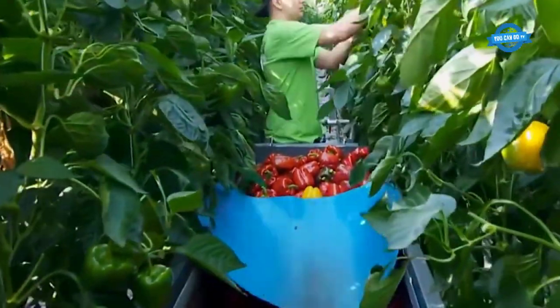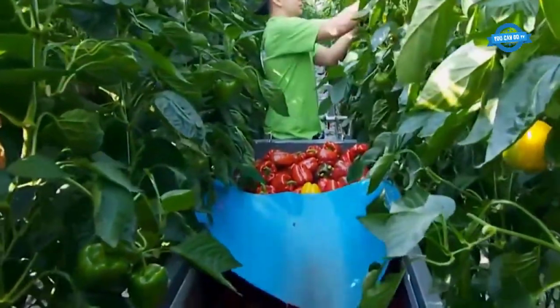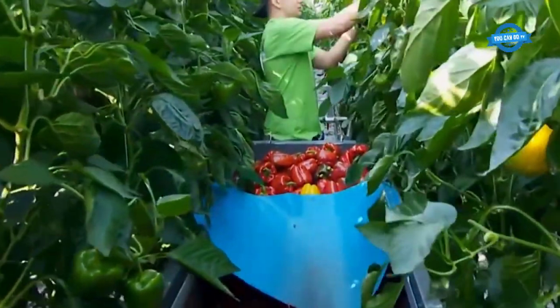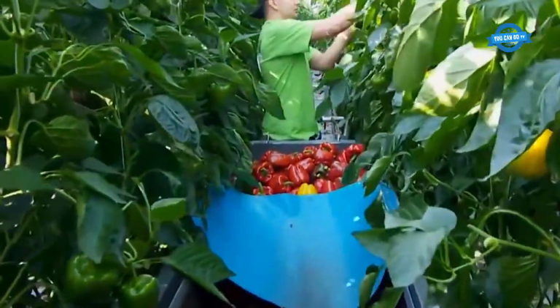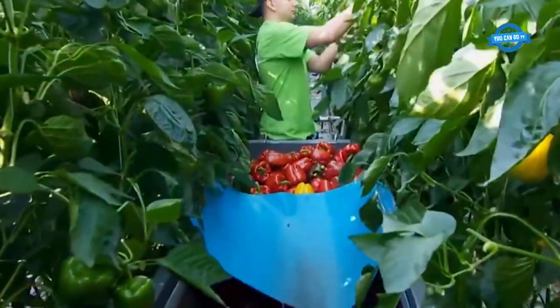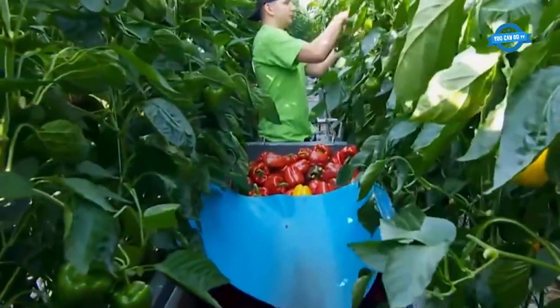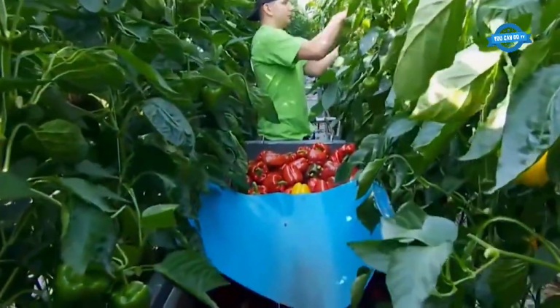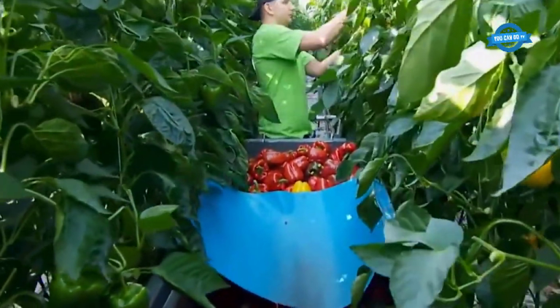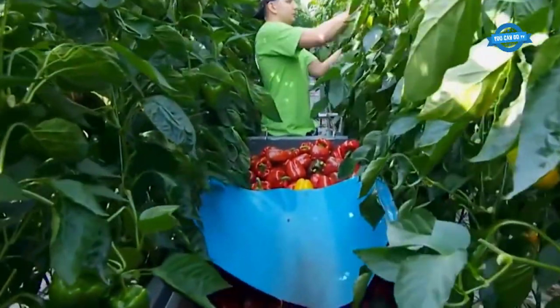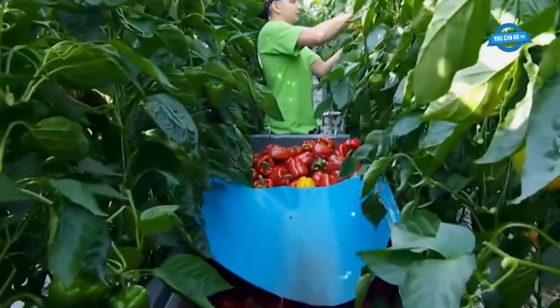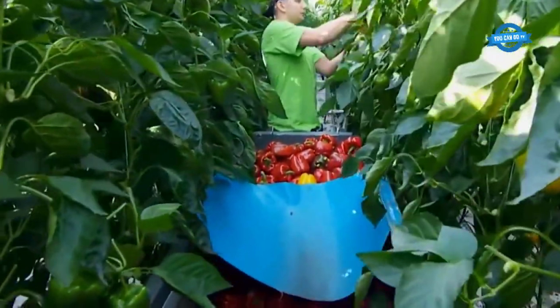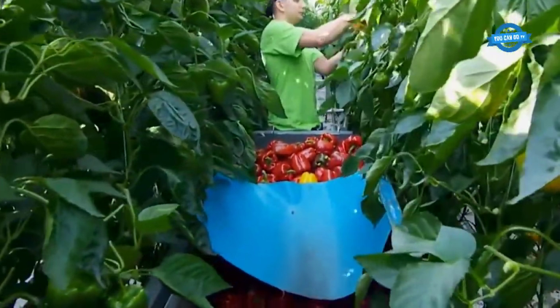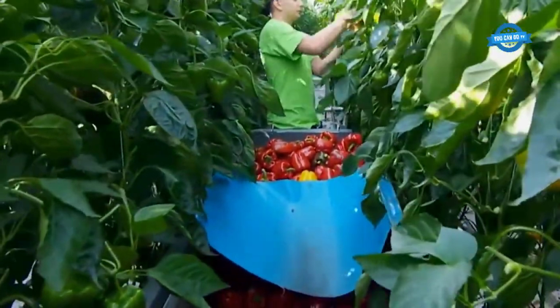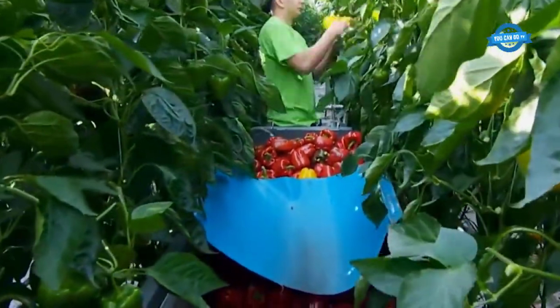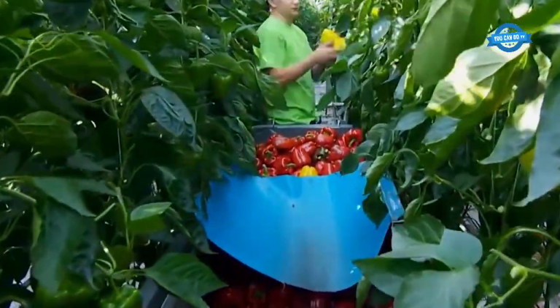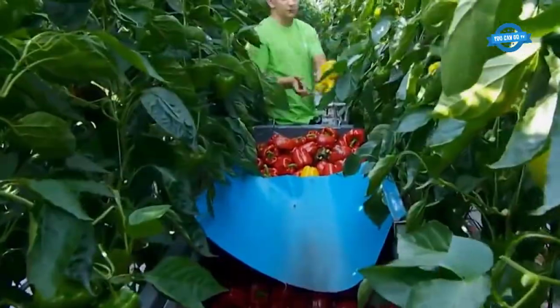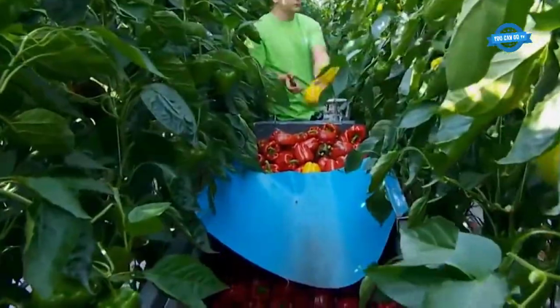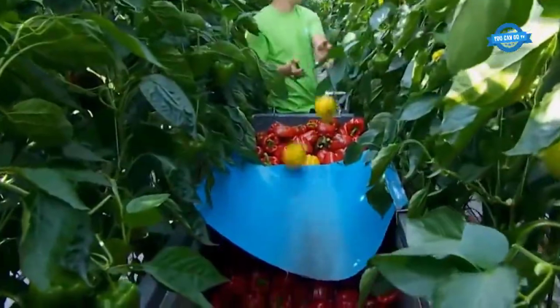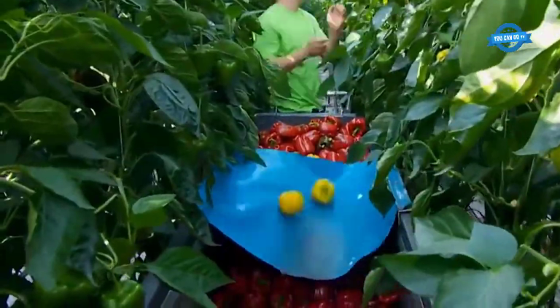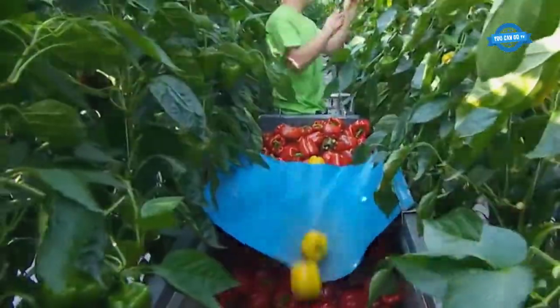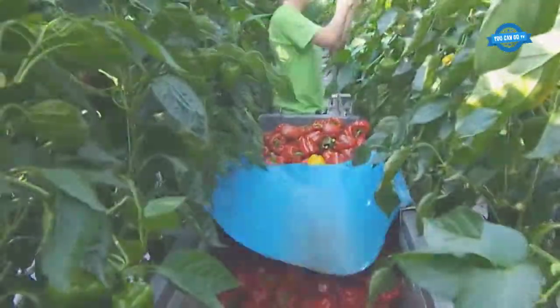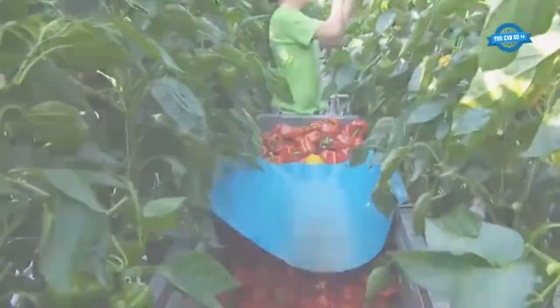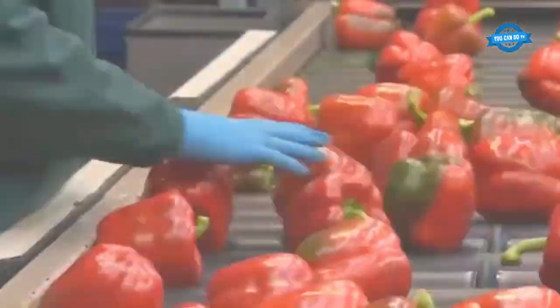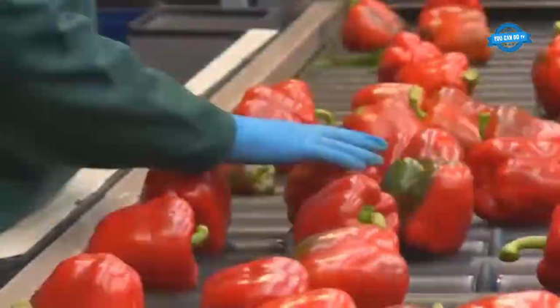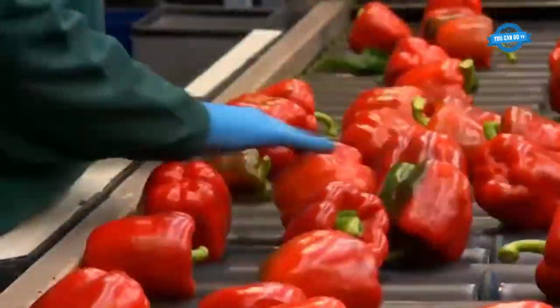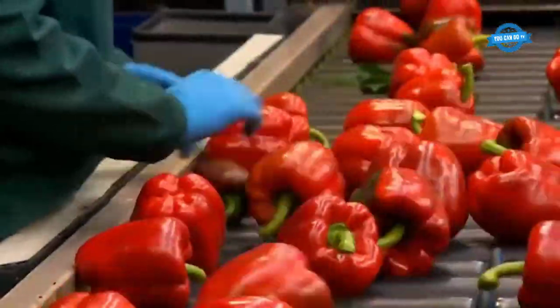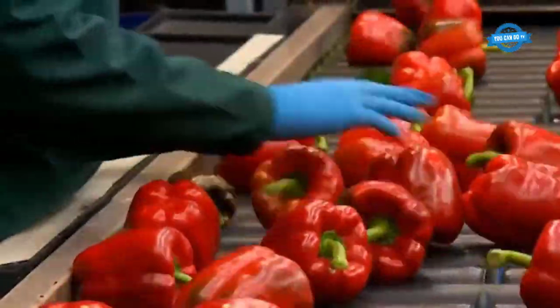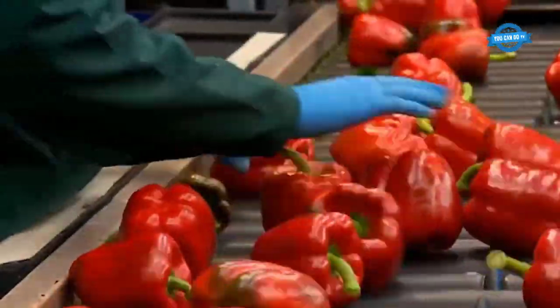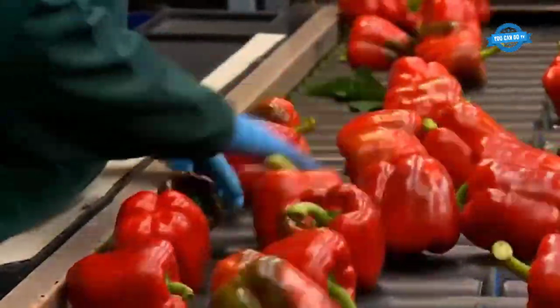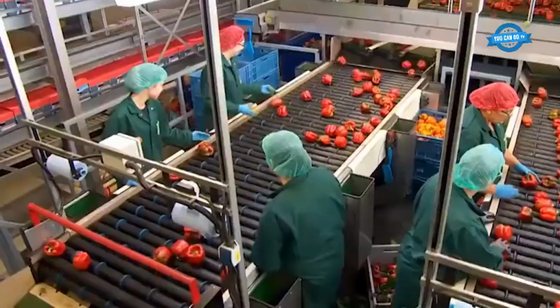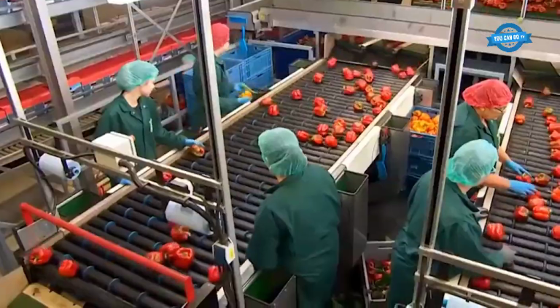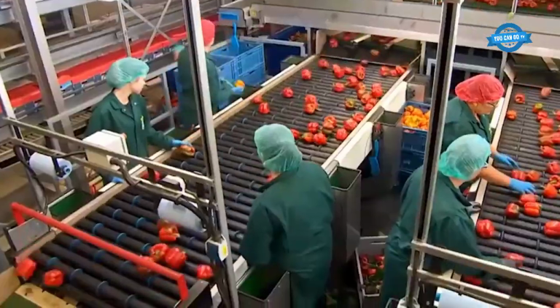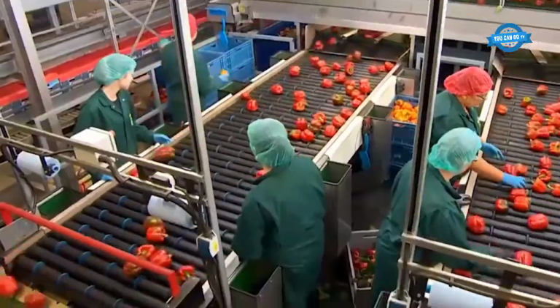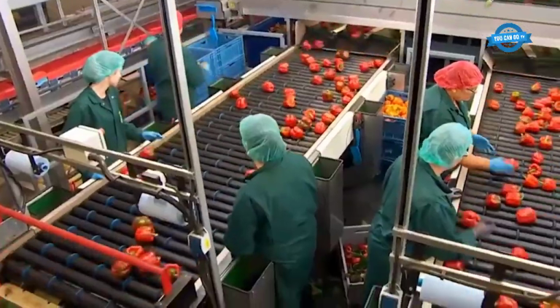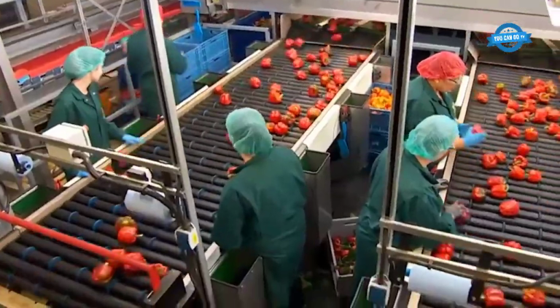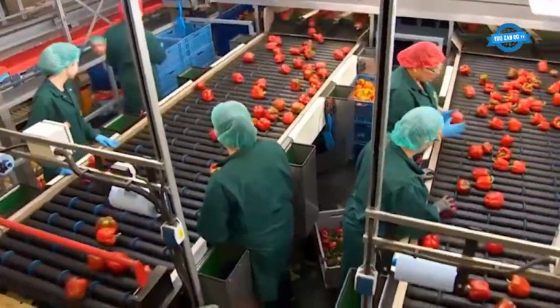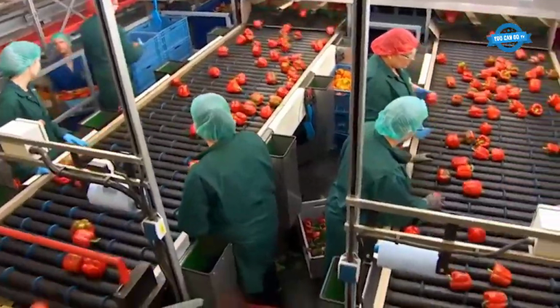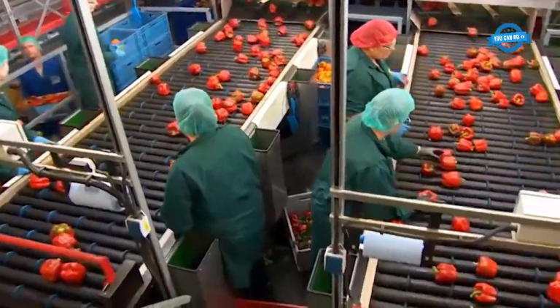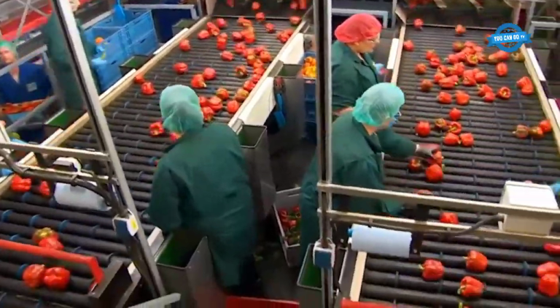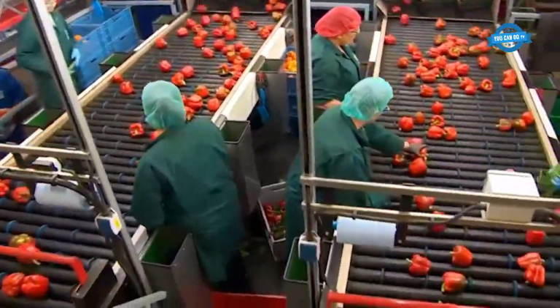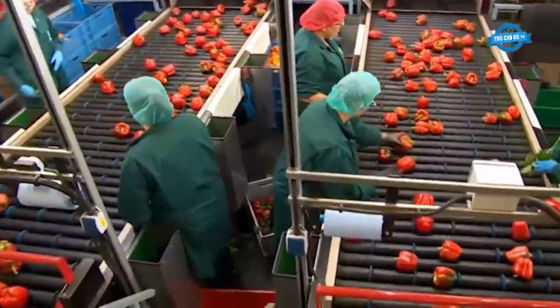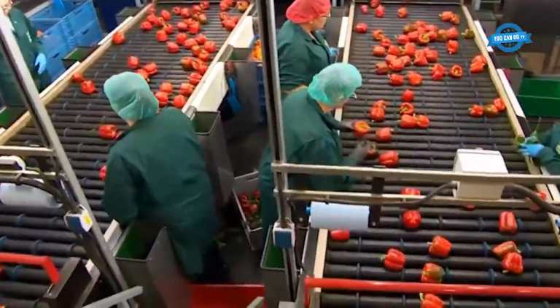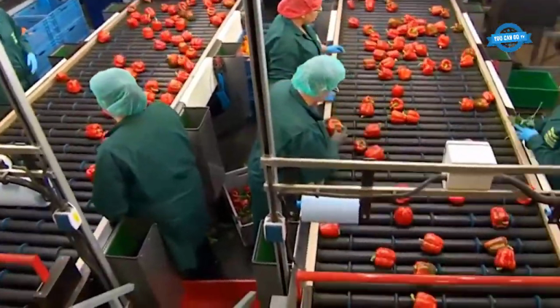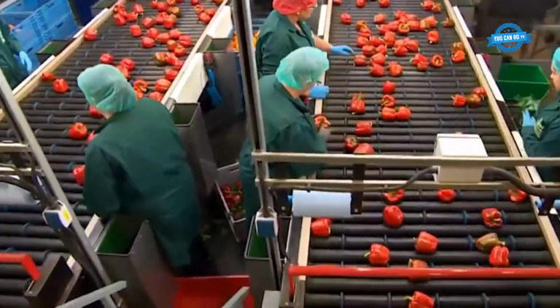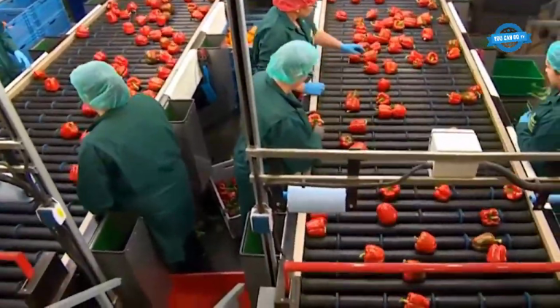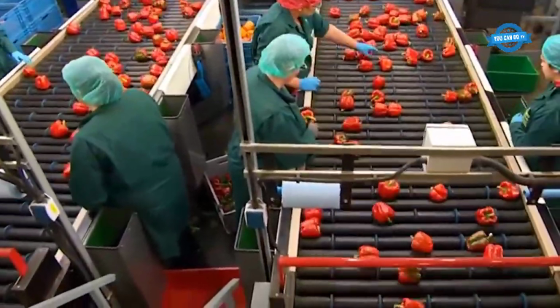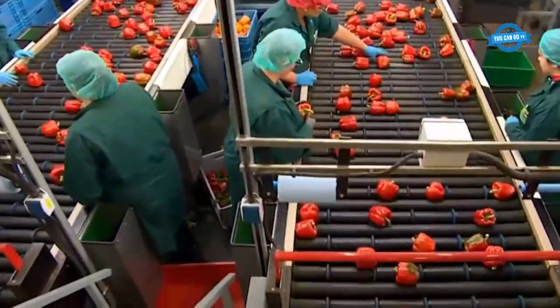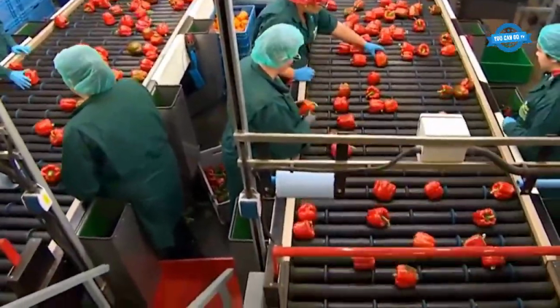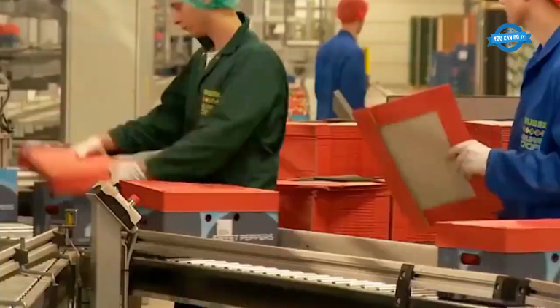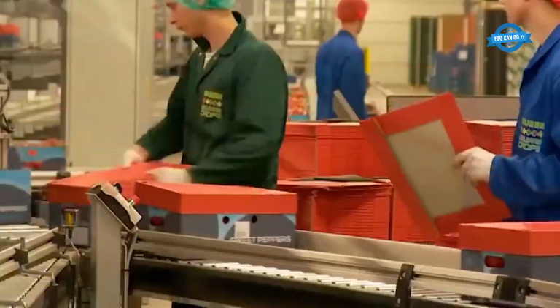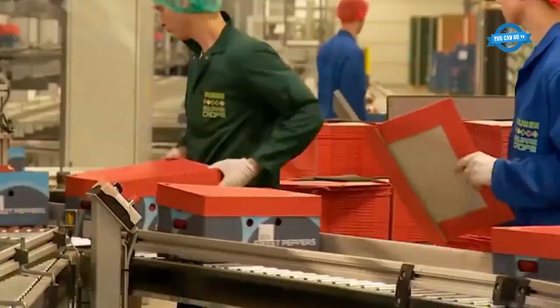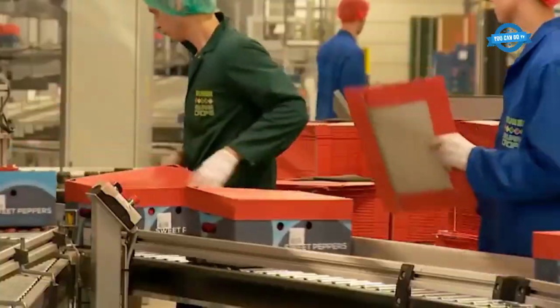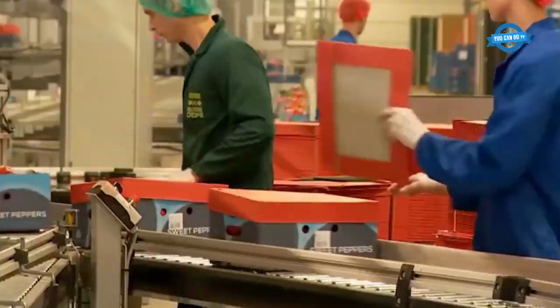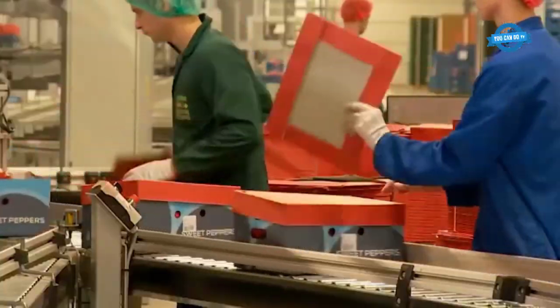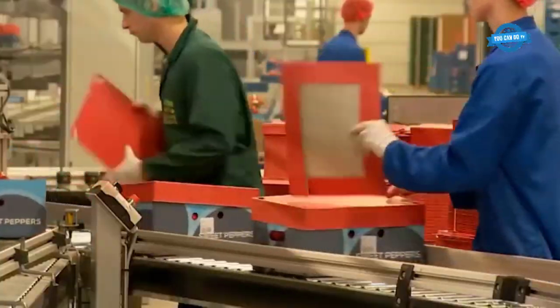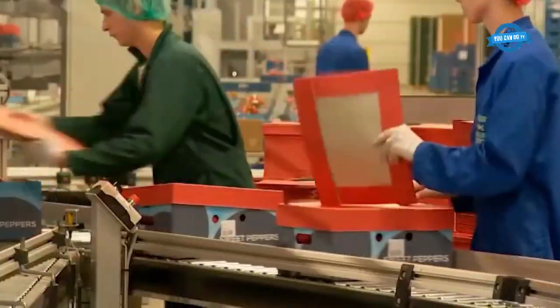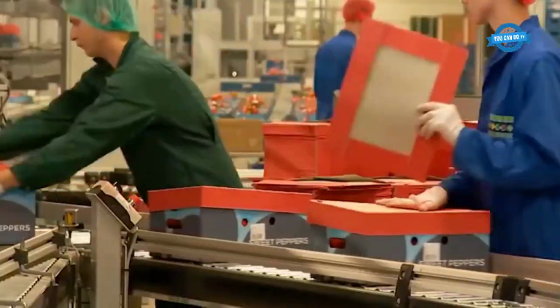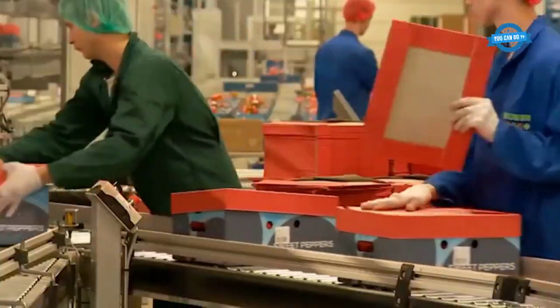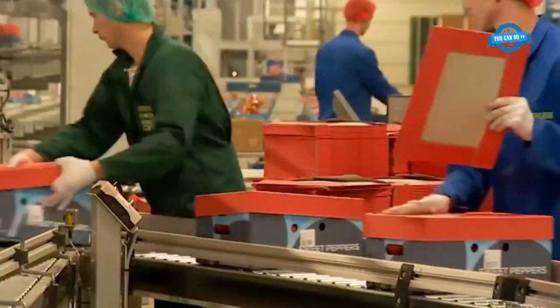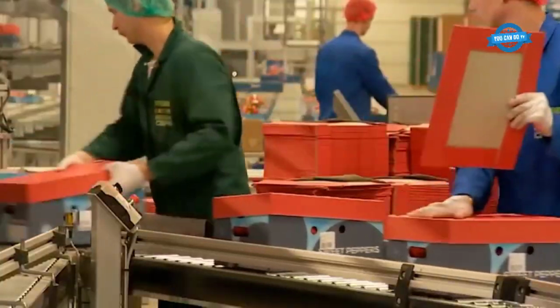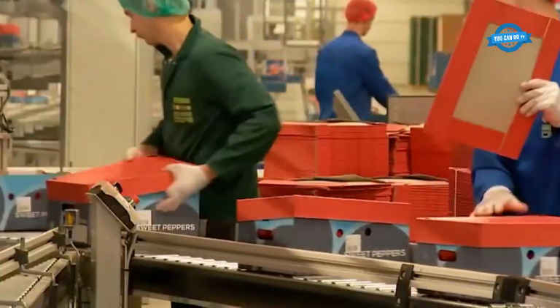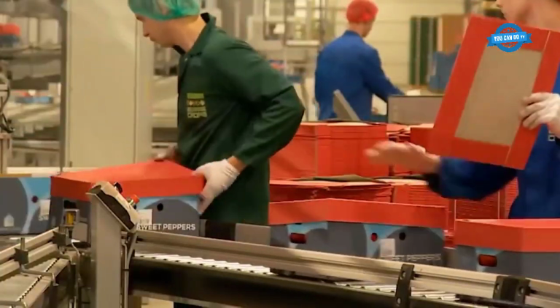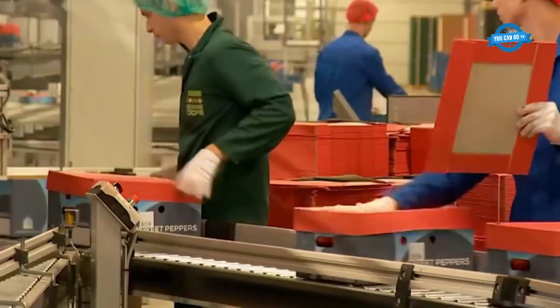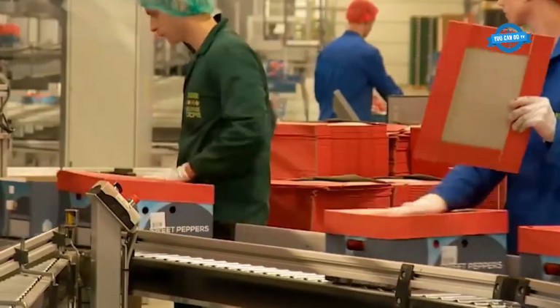When ripe red, bell peppers have nearly twice the vitamin C content and eight times the vitamin A content of green bell peppers.